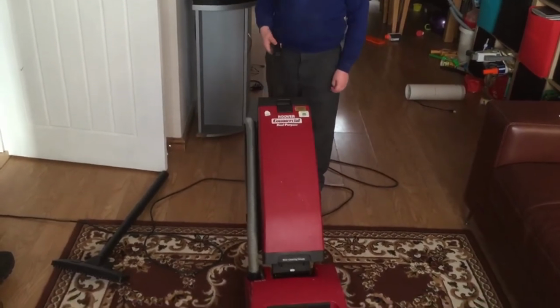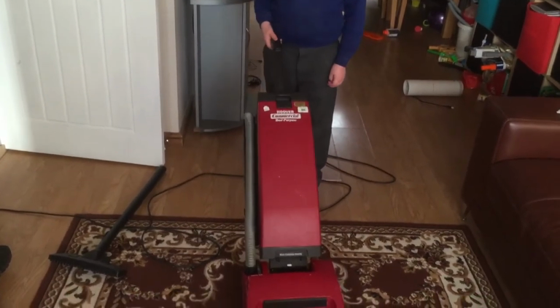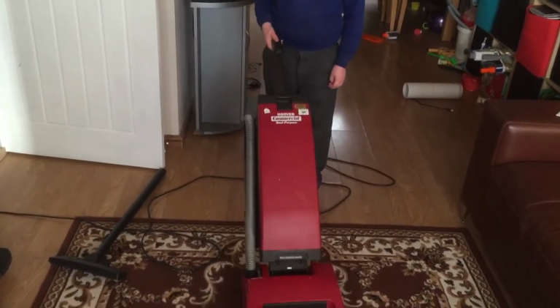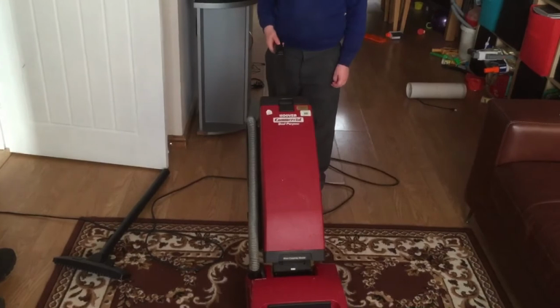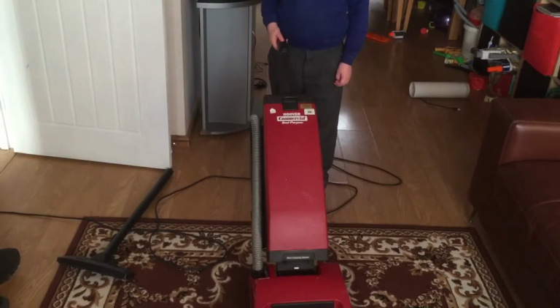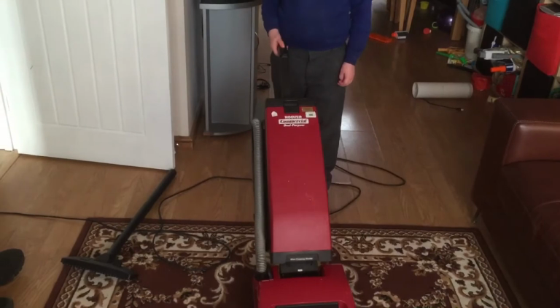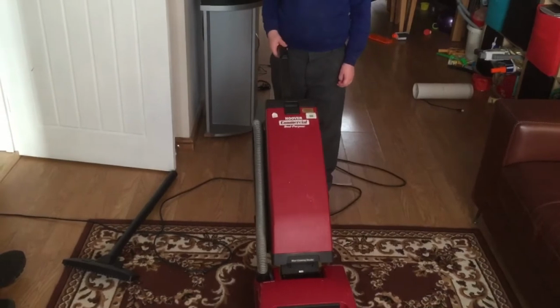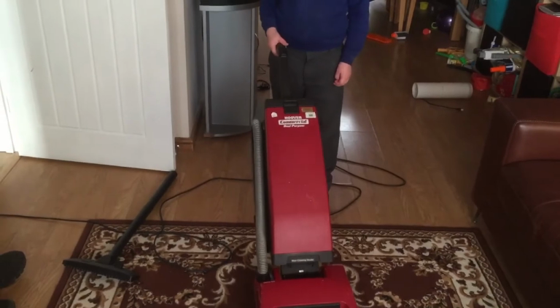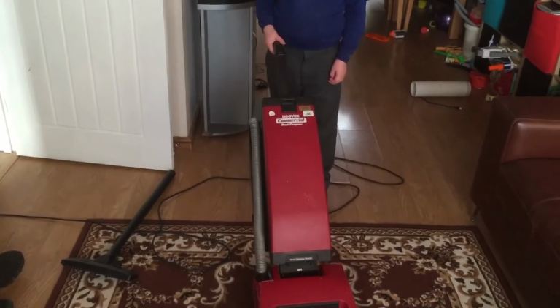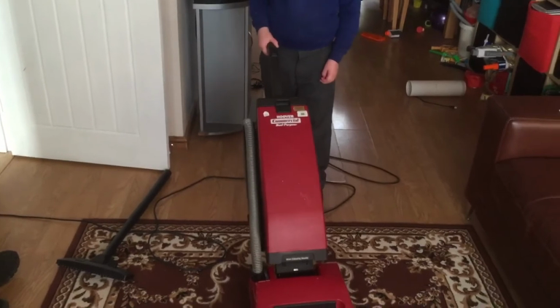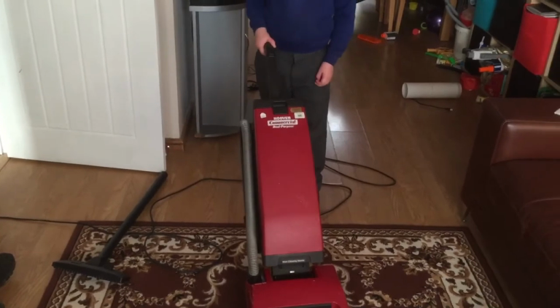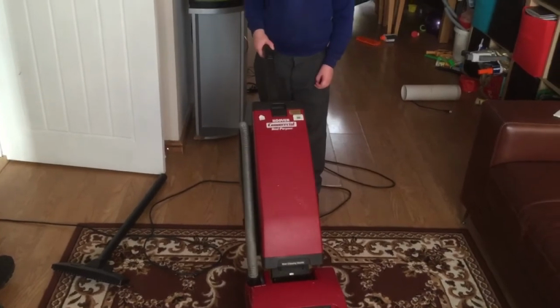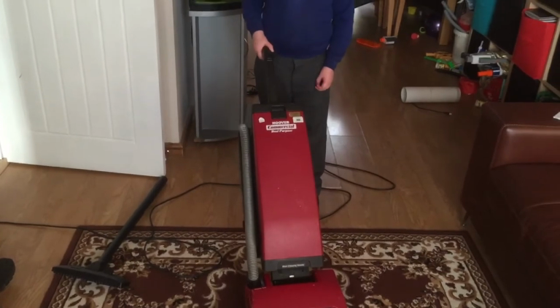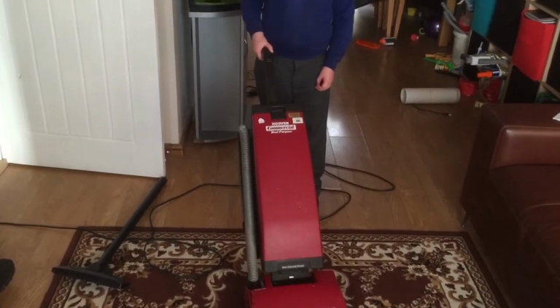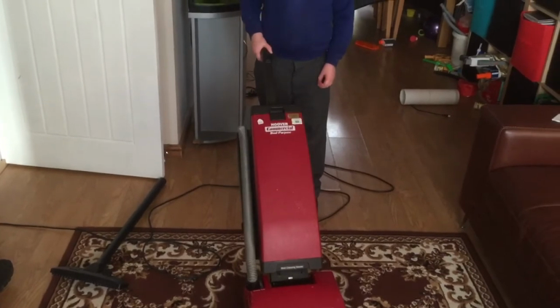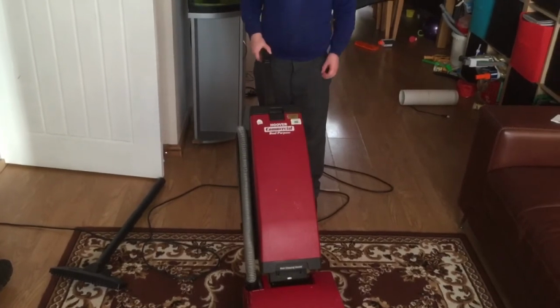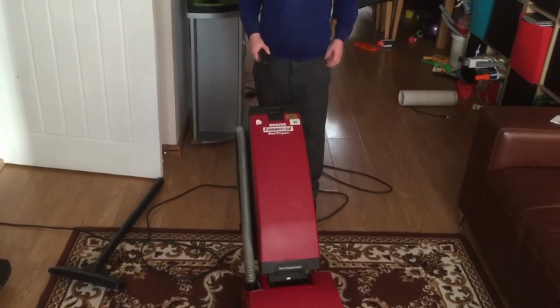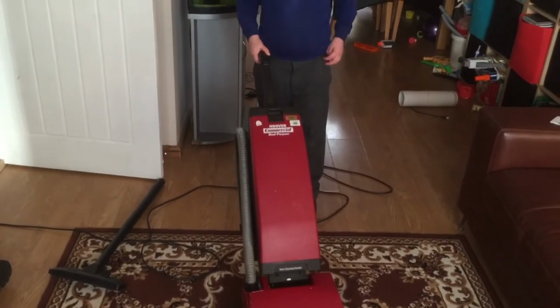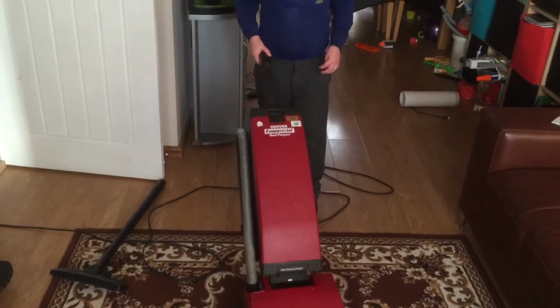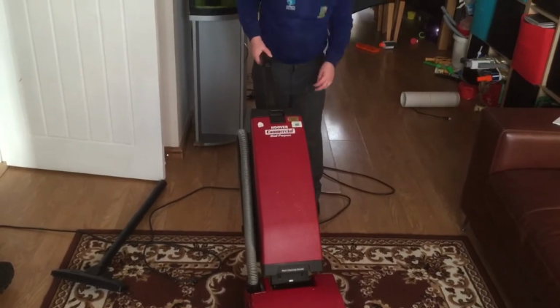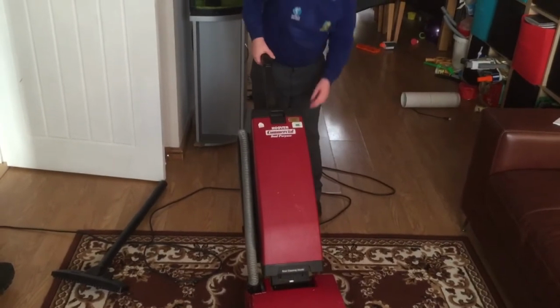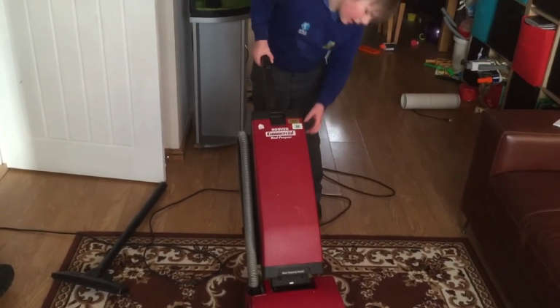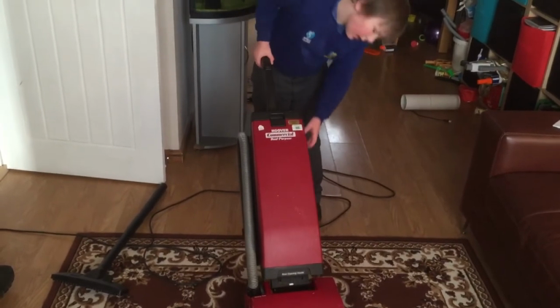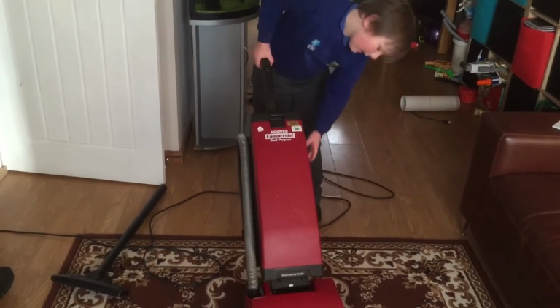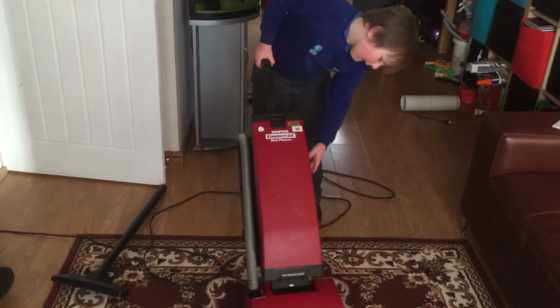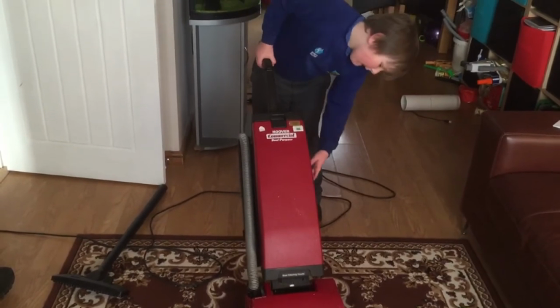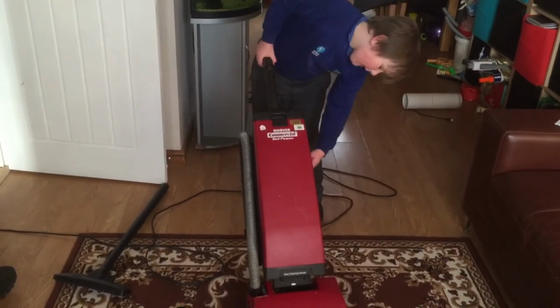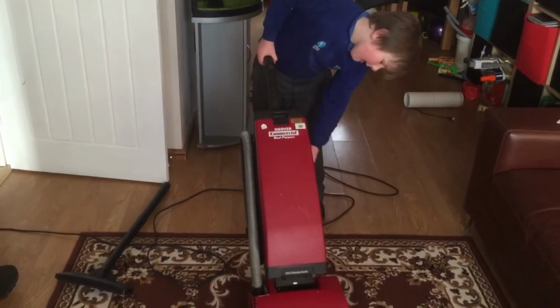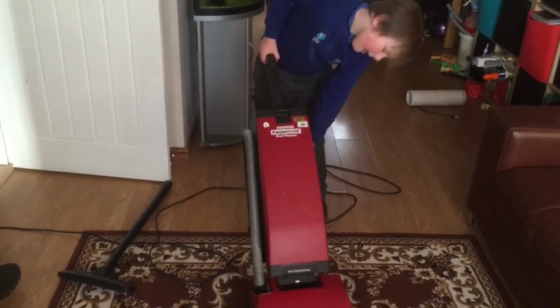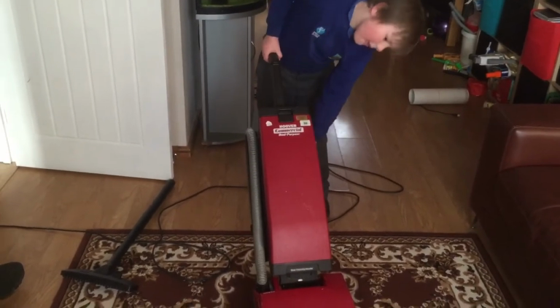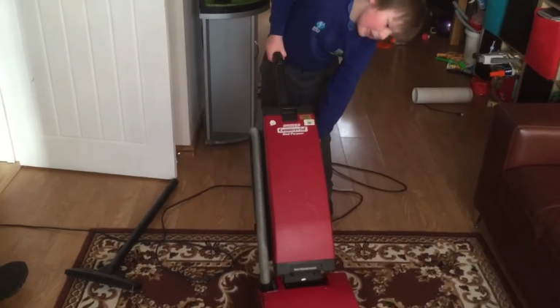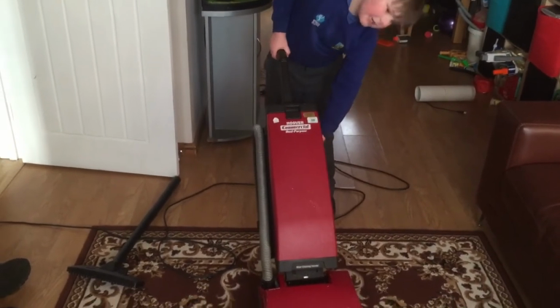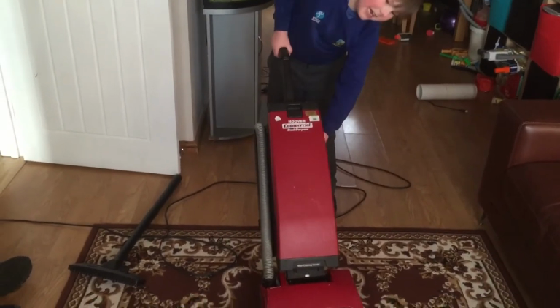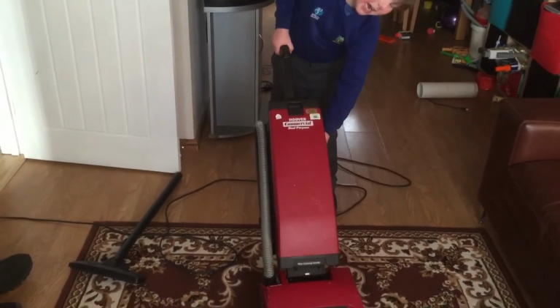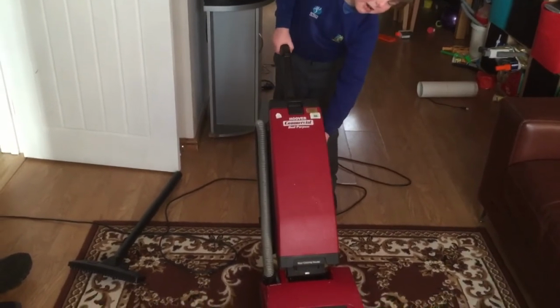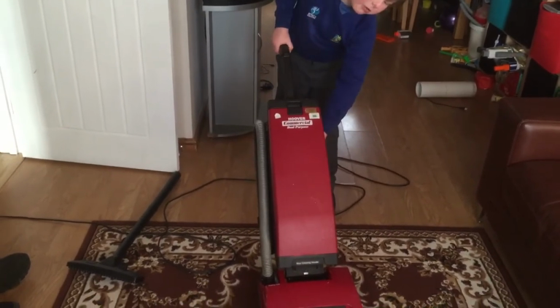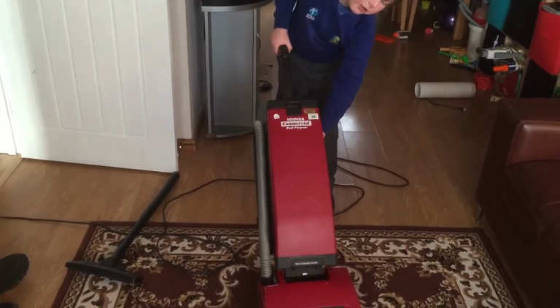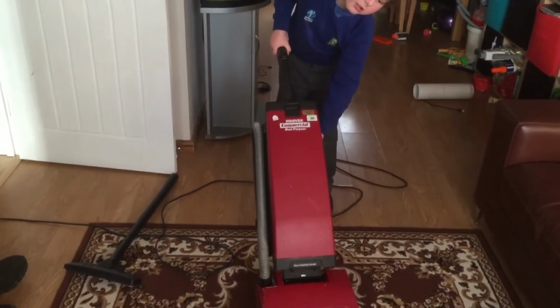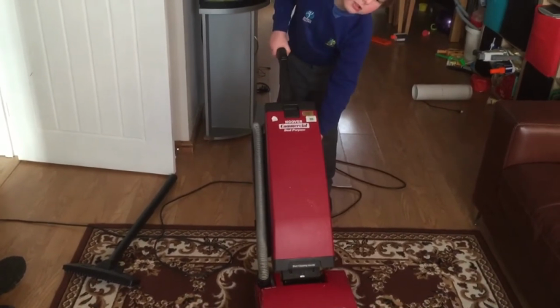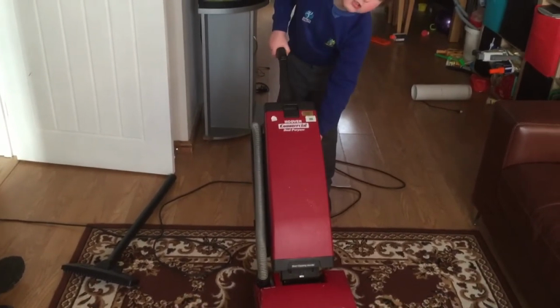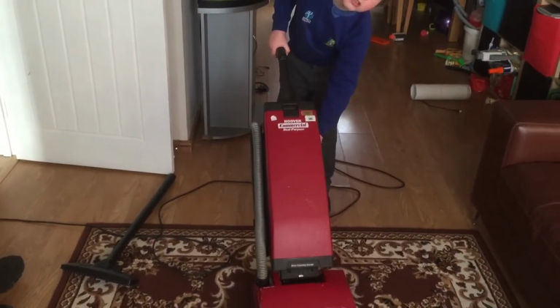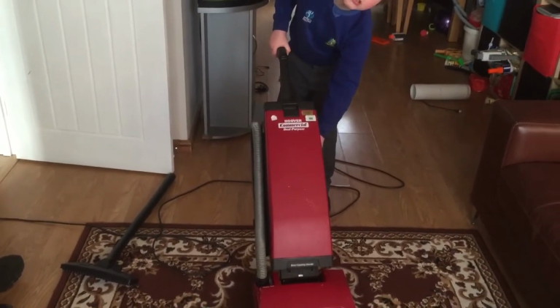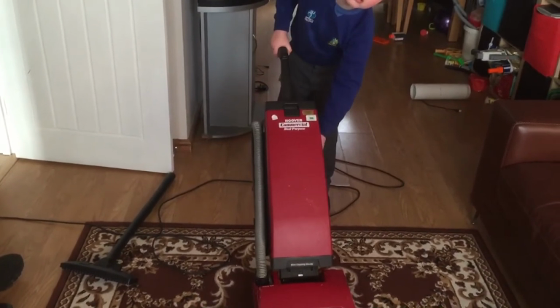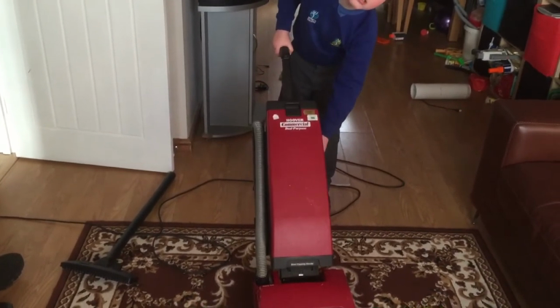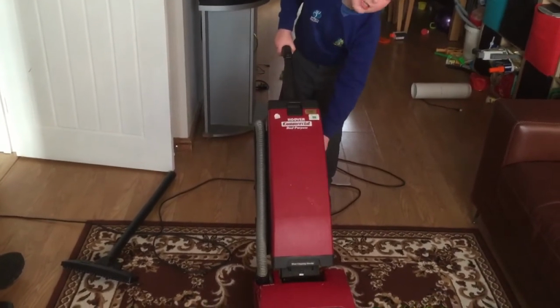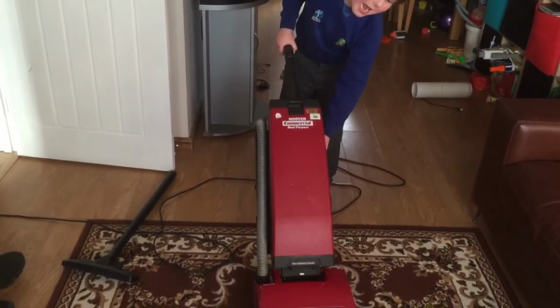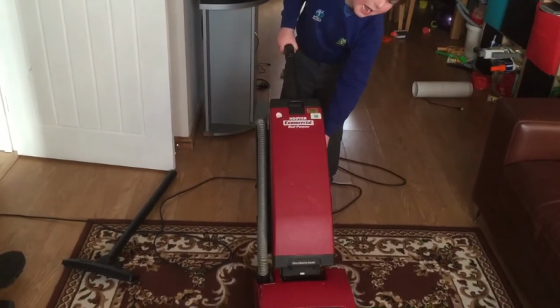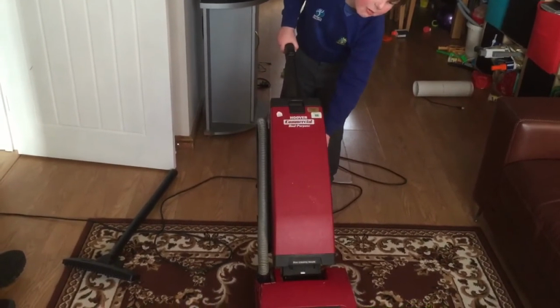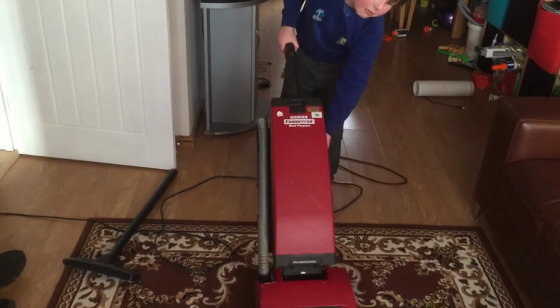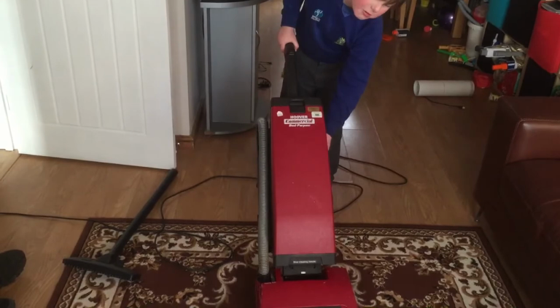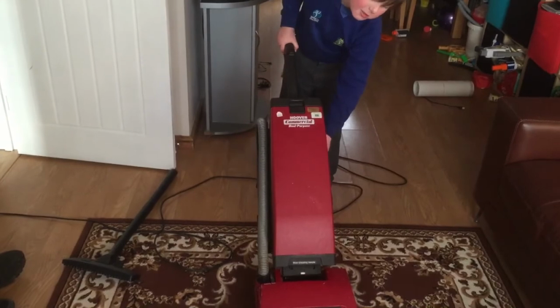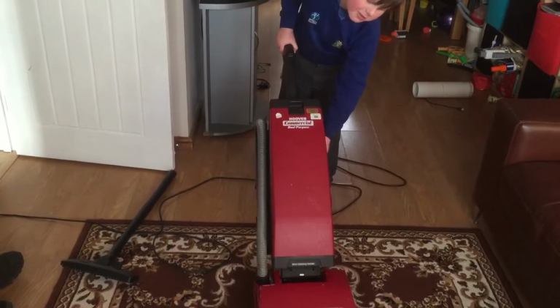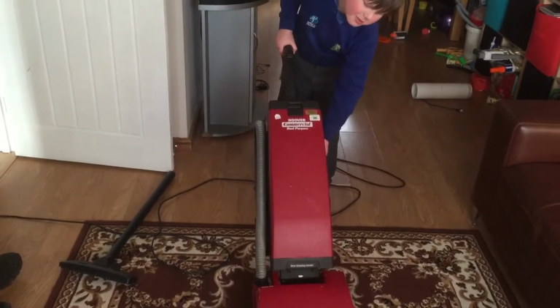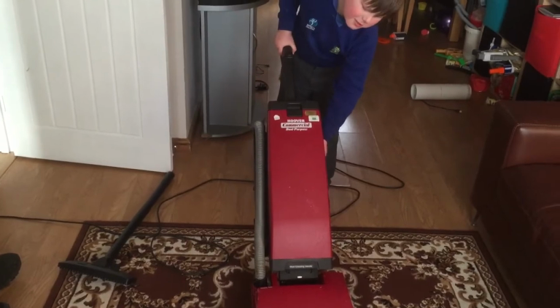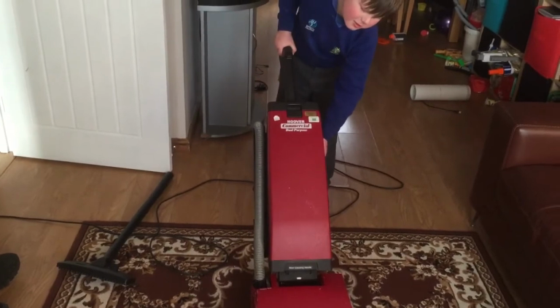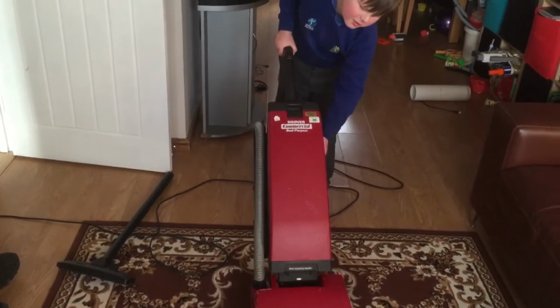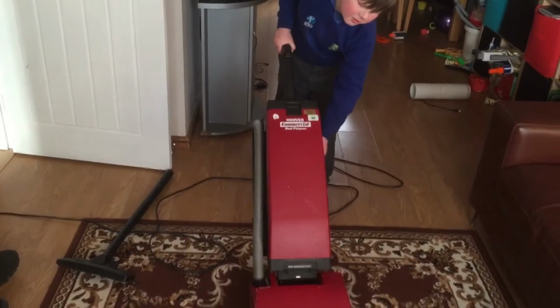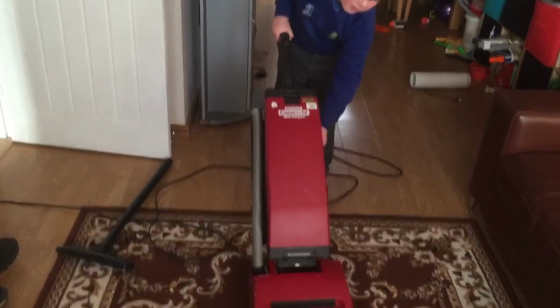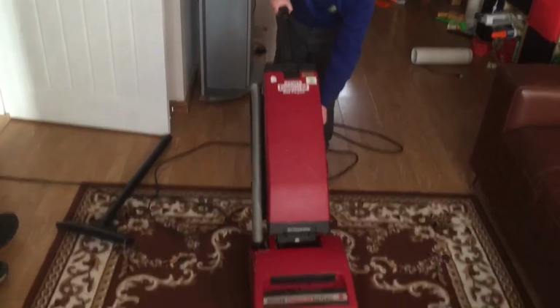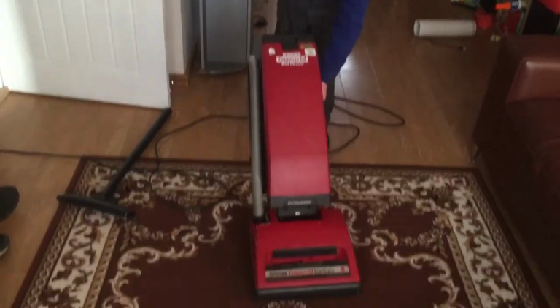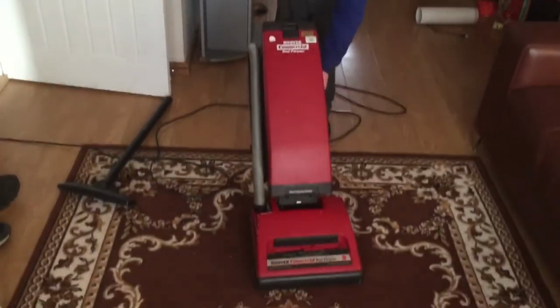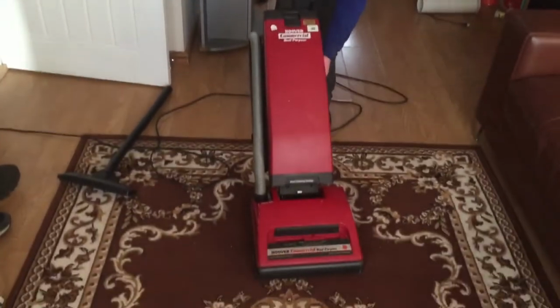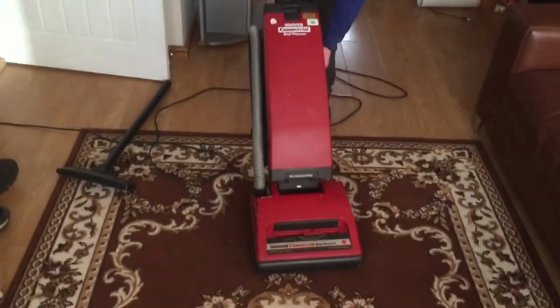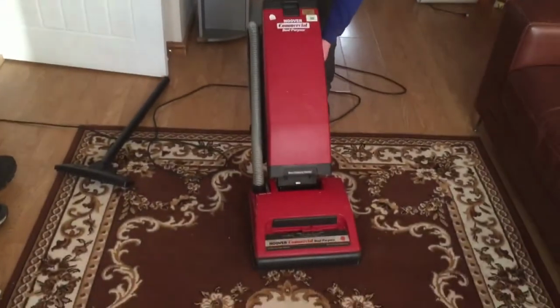400 watt motor — pretty impressive. Now I'll clean the garbage away.